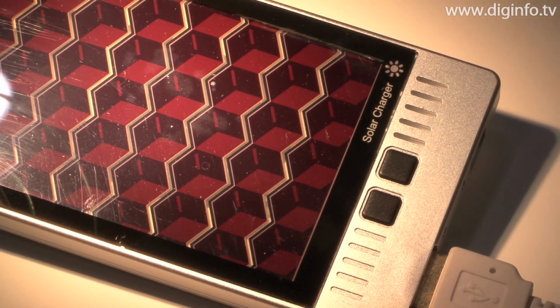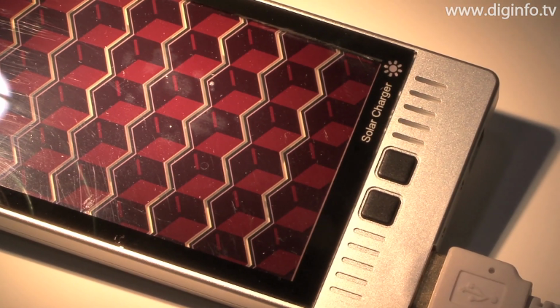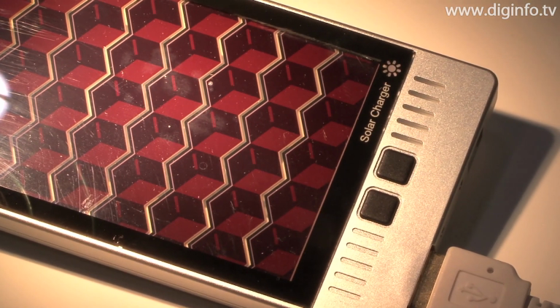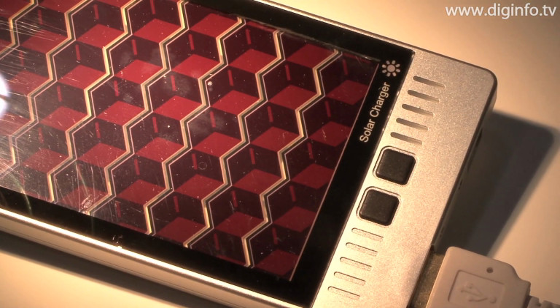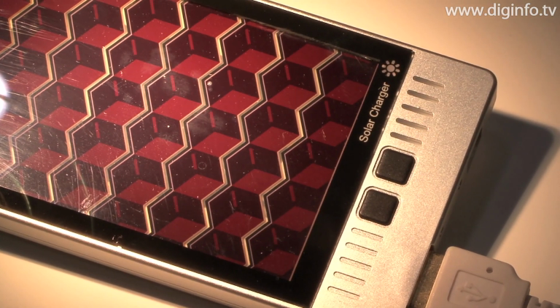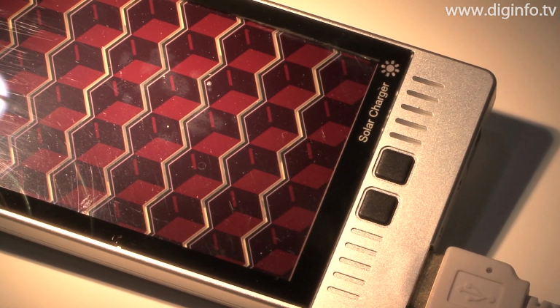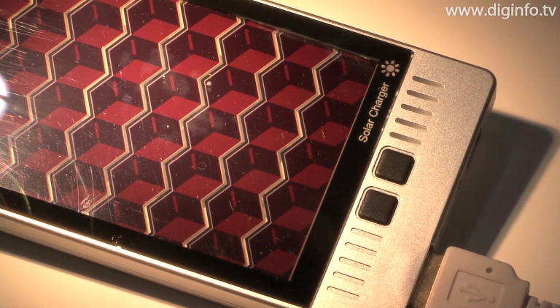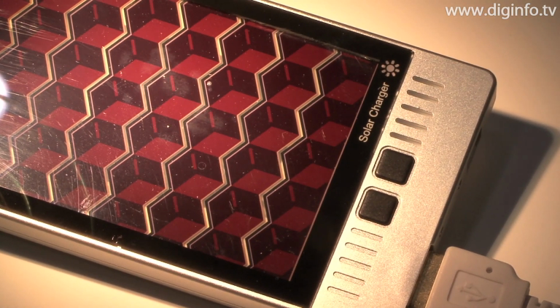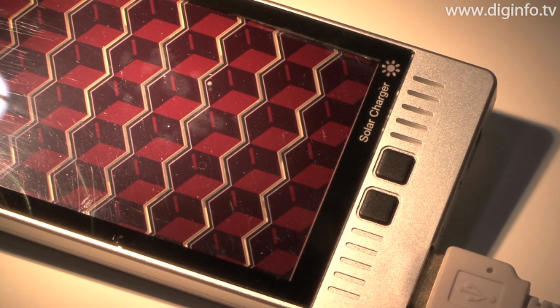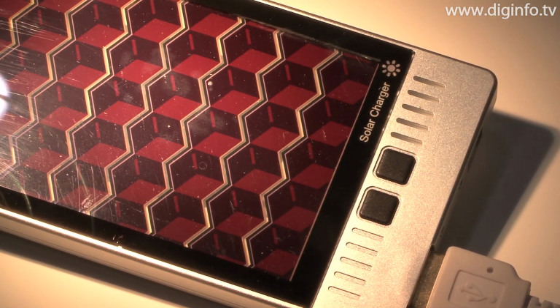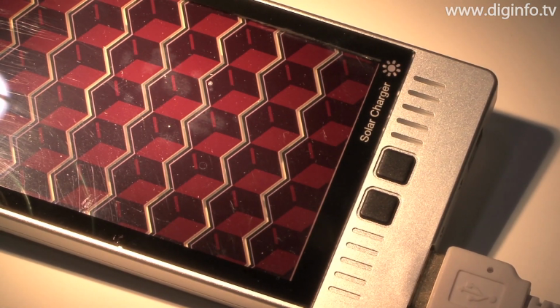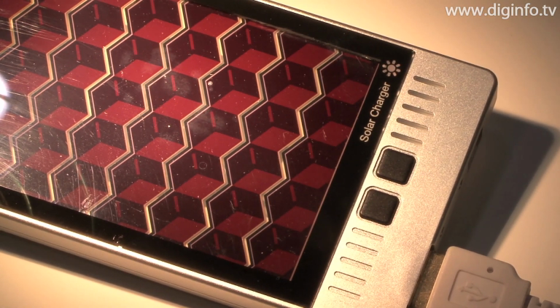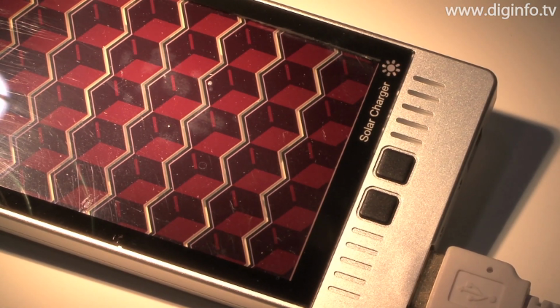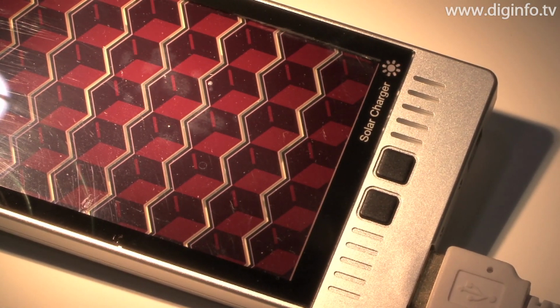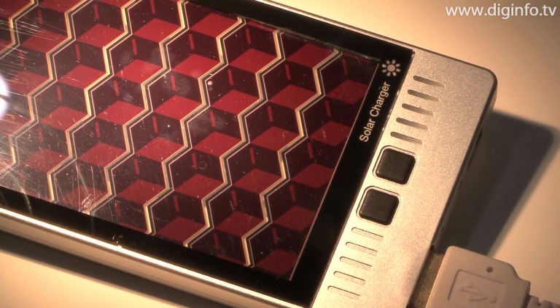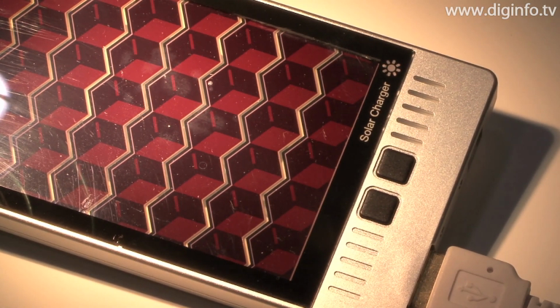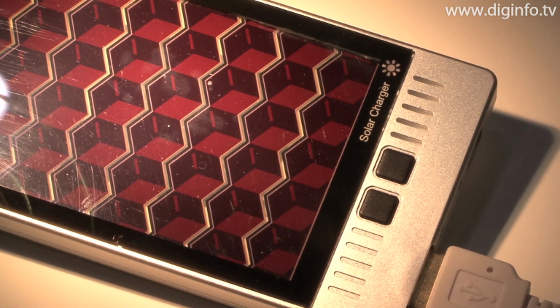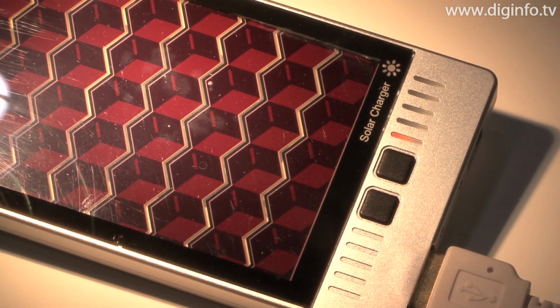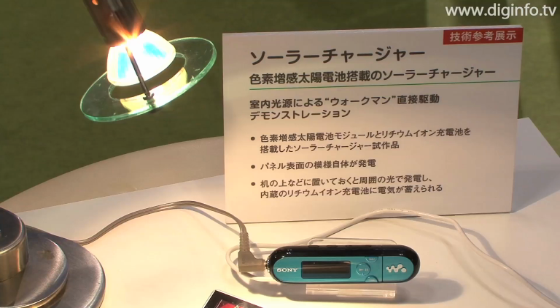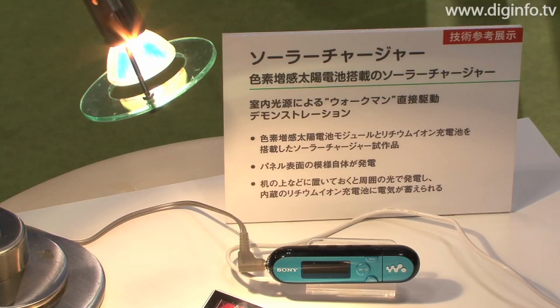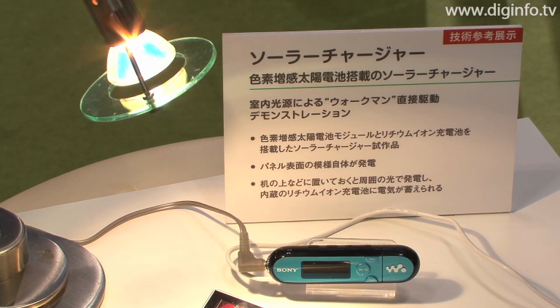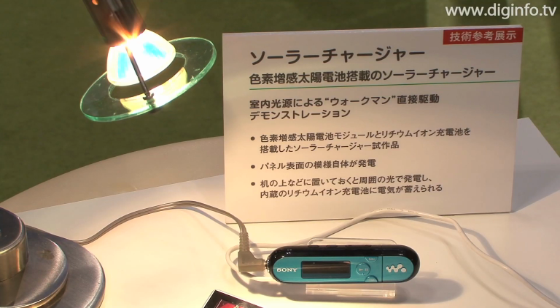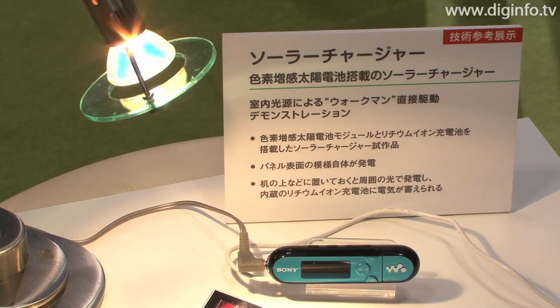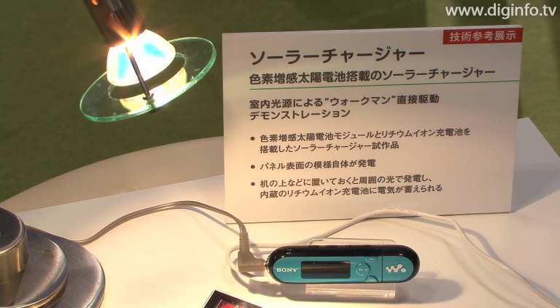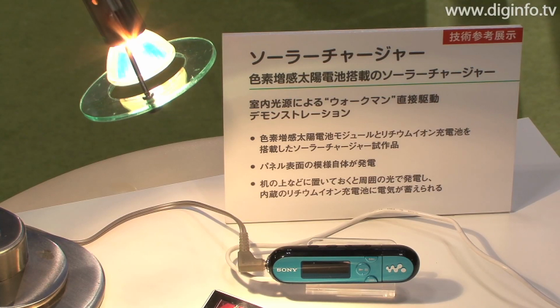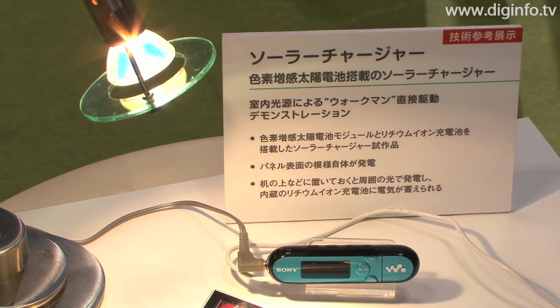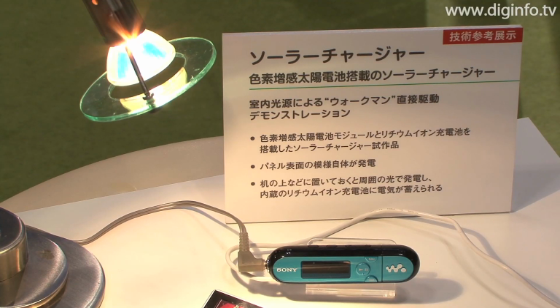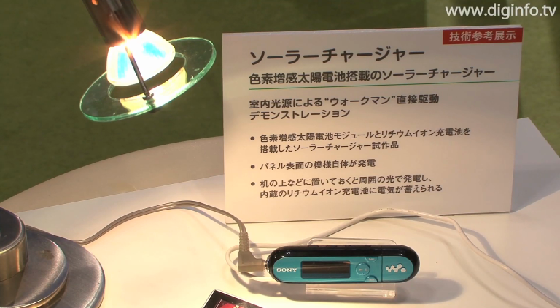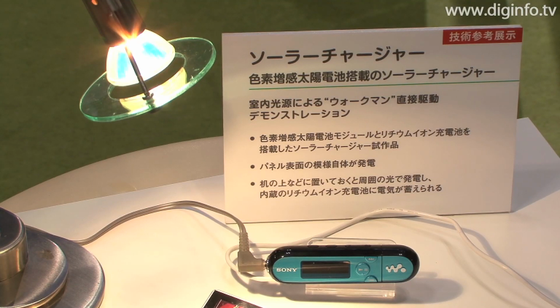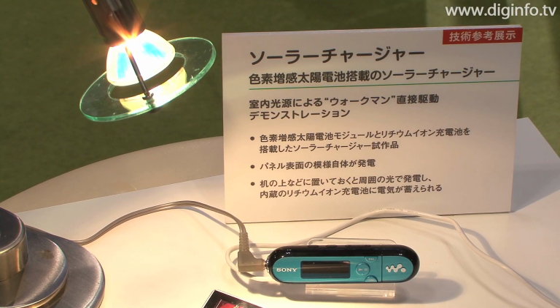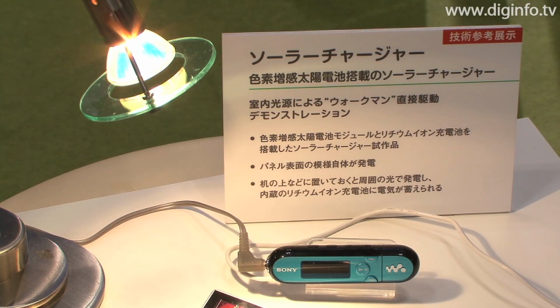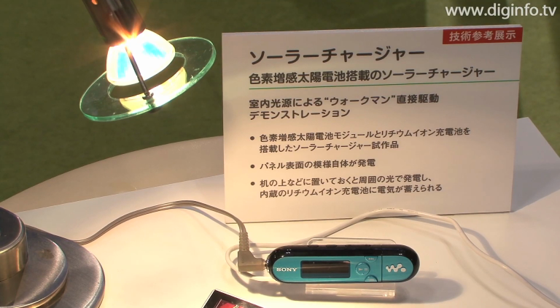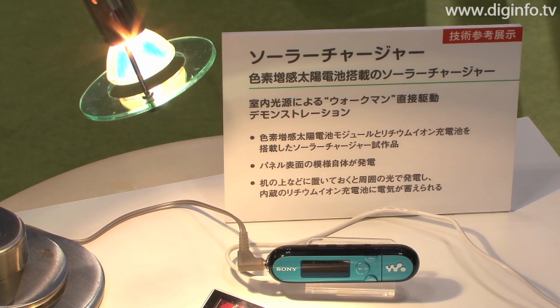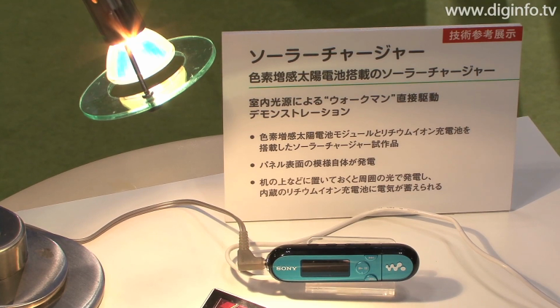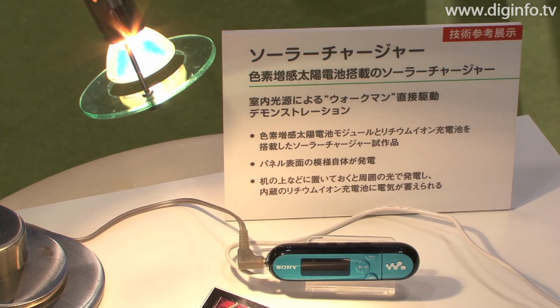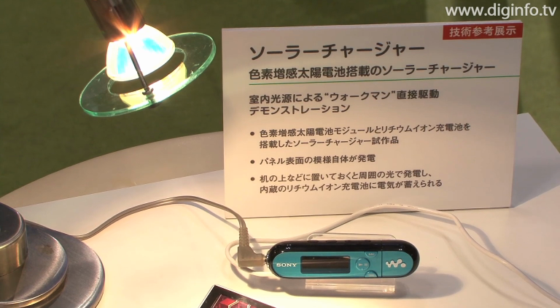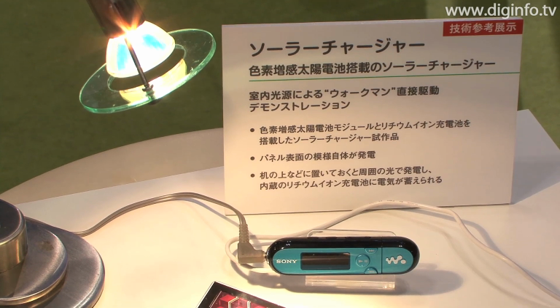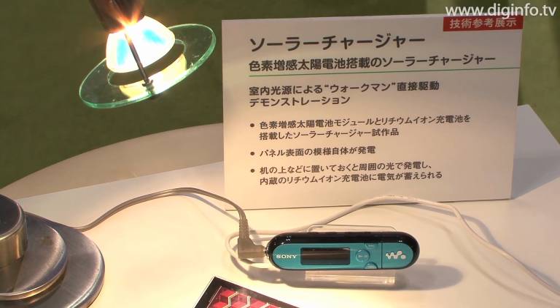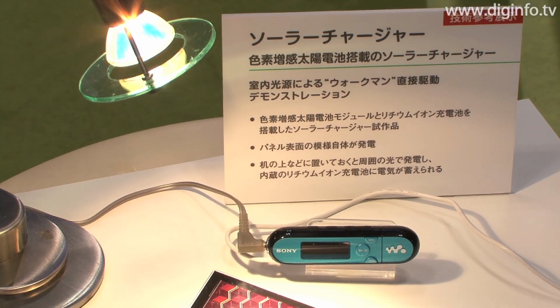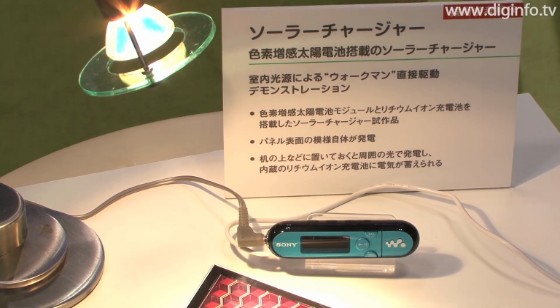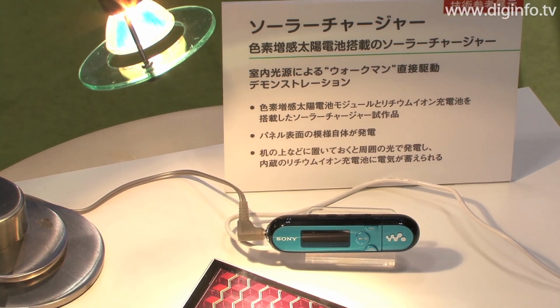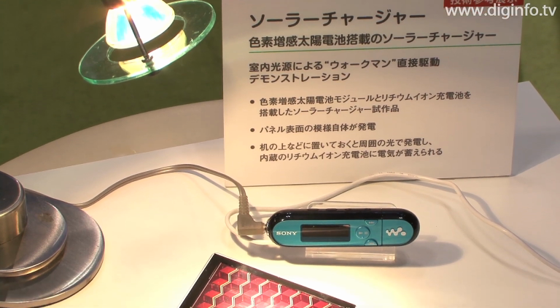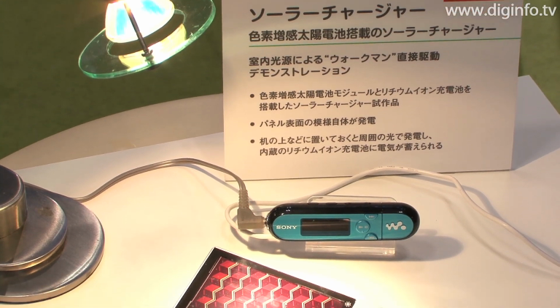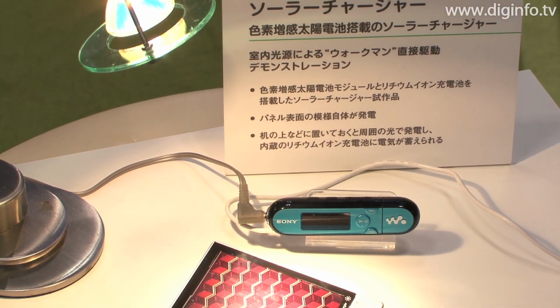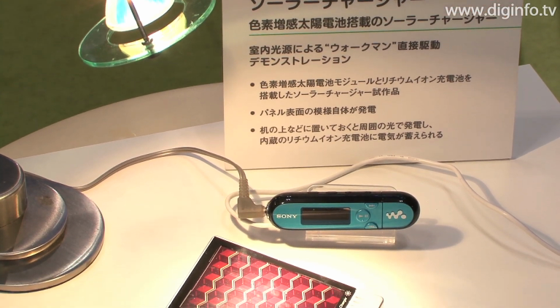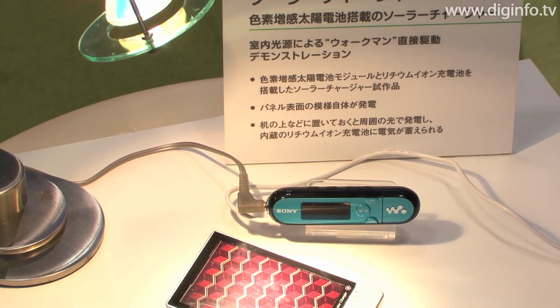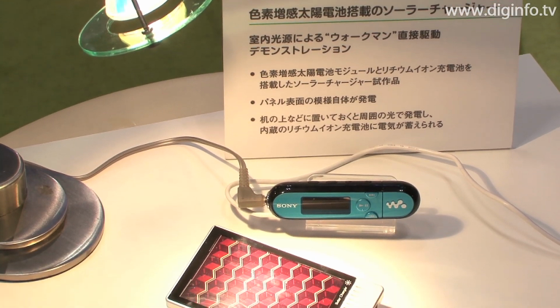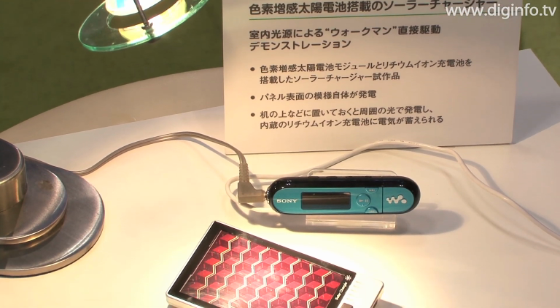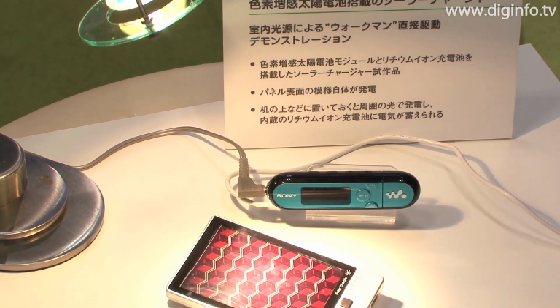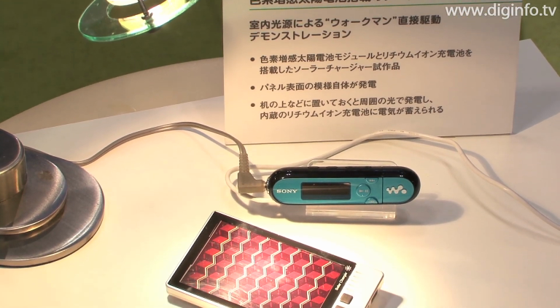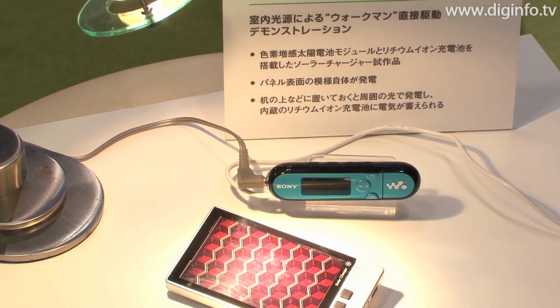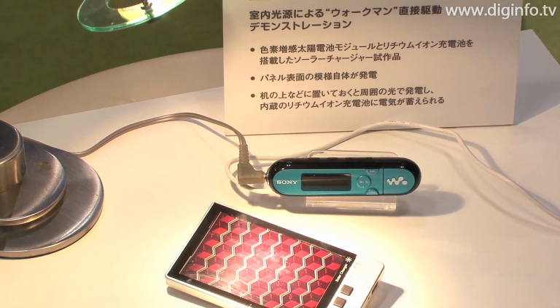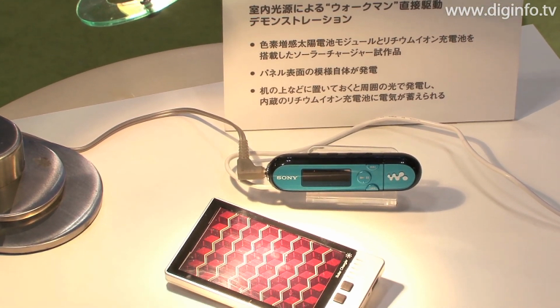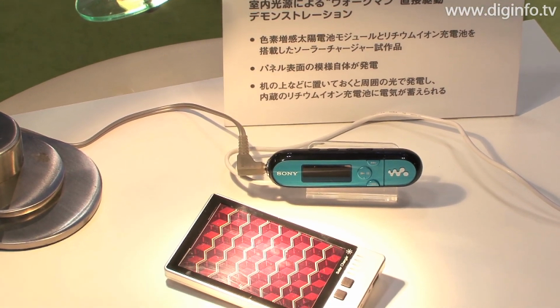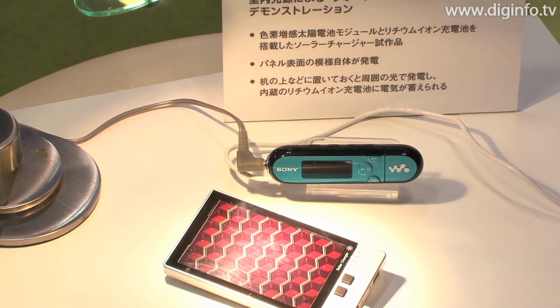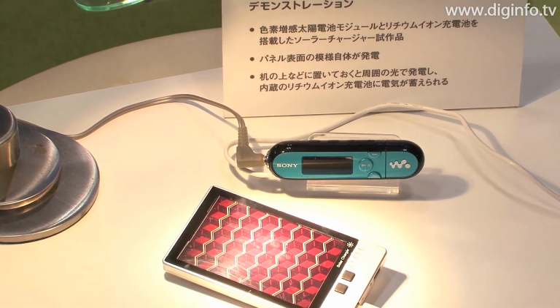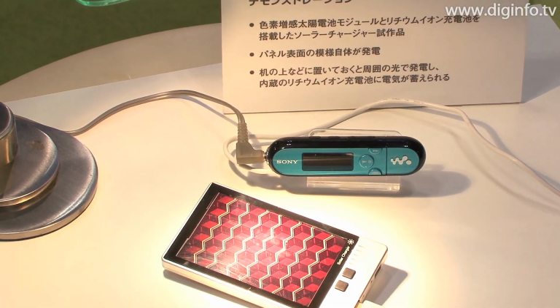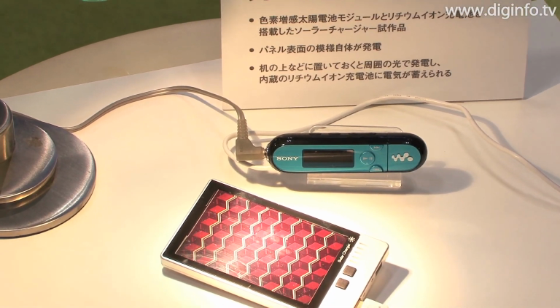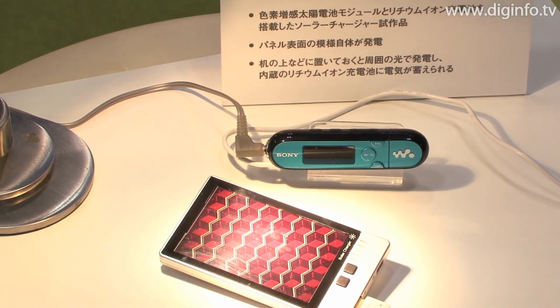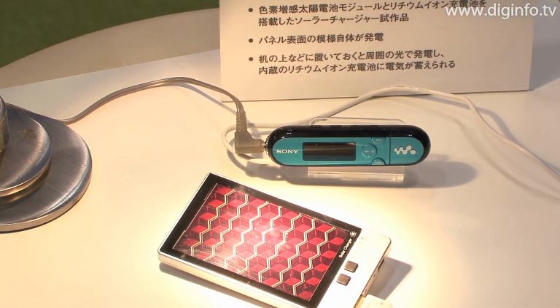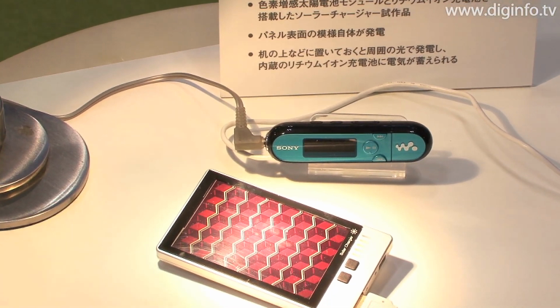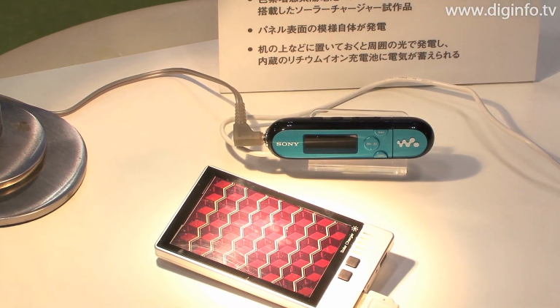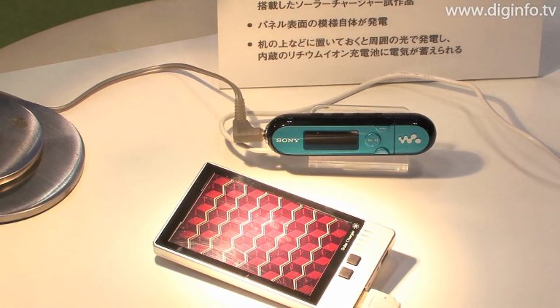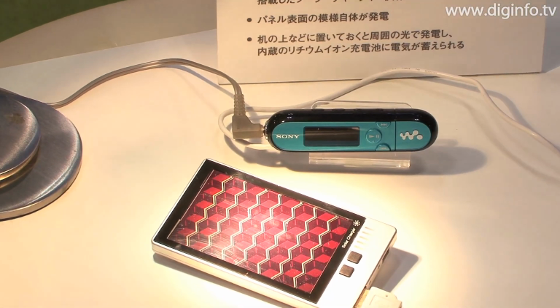At Echo Products 2009, Sony used an indoor light source to actually power a Walkman as a demonstration.